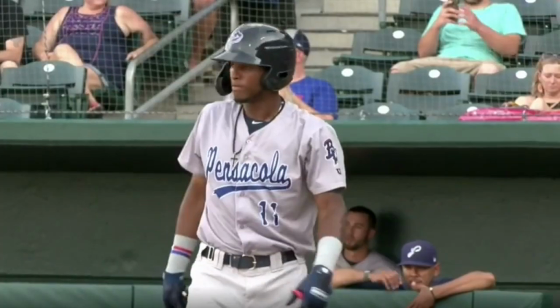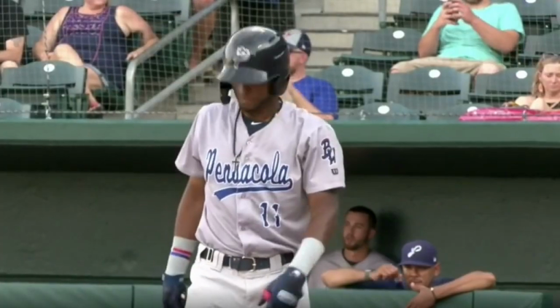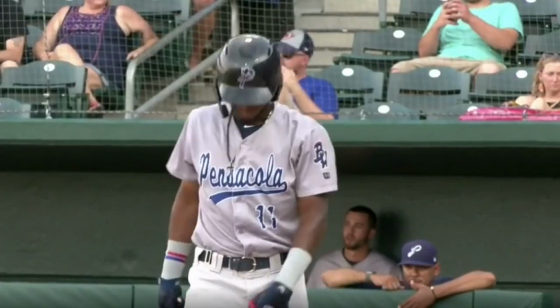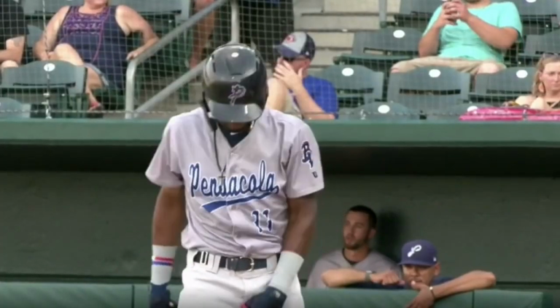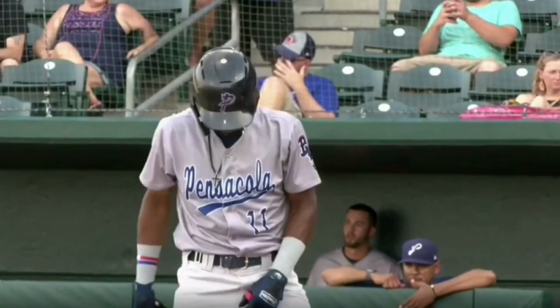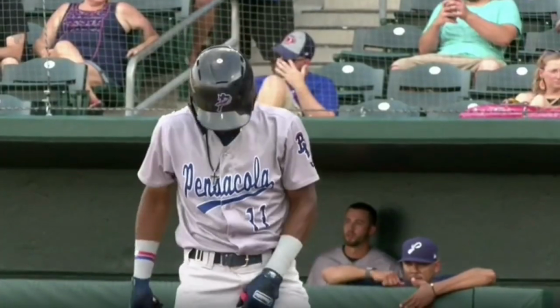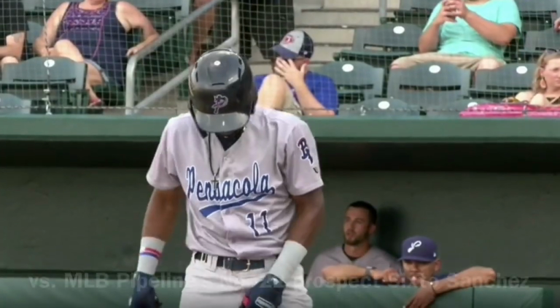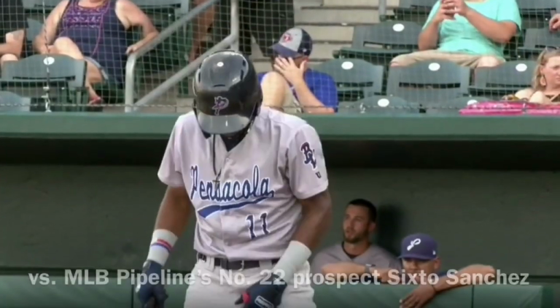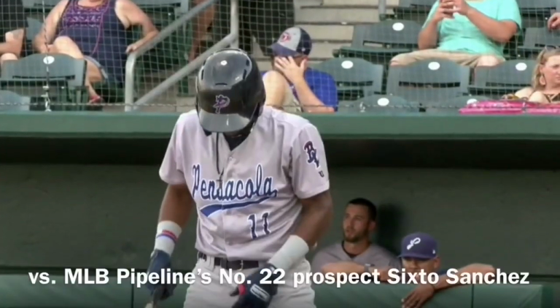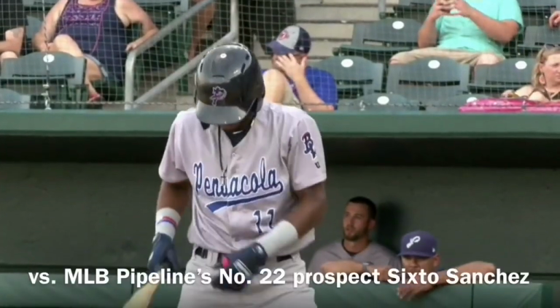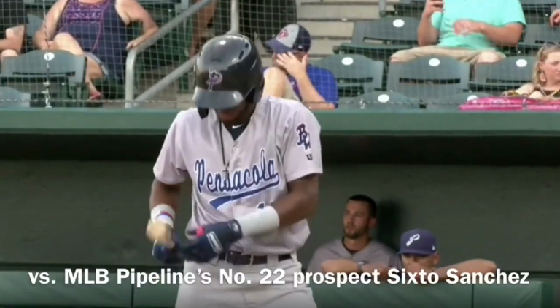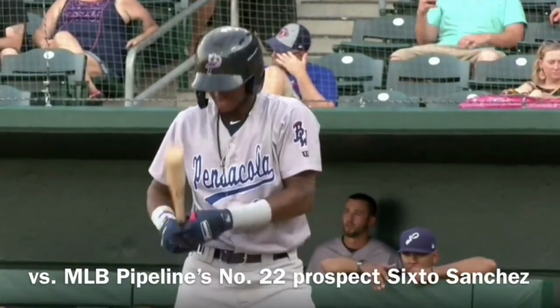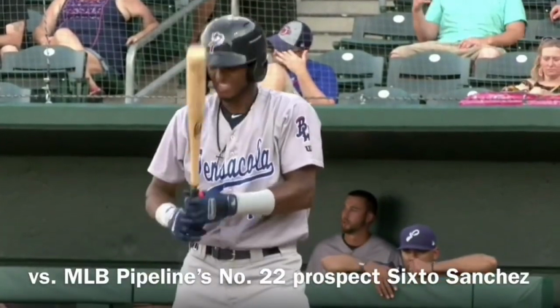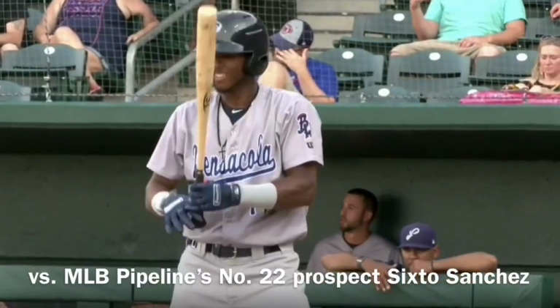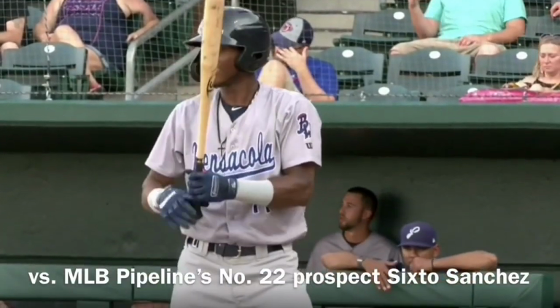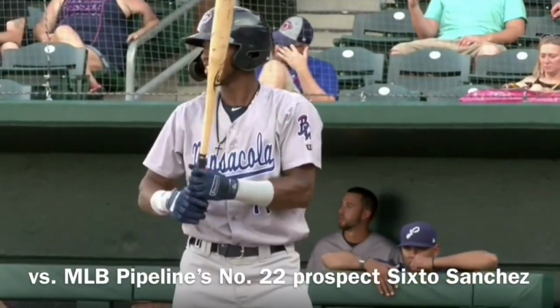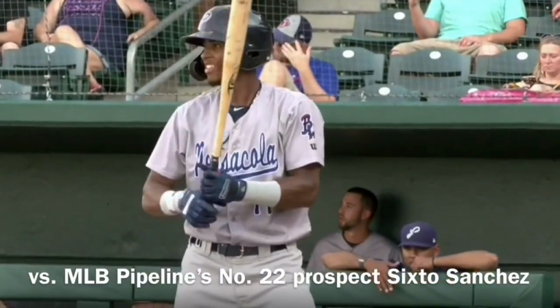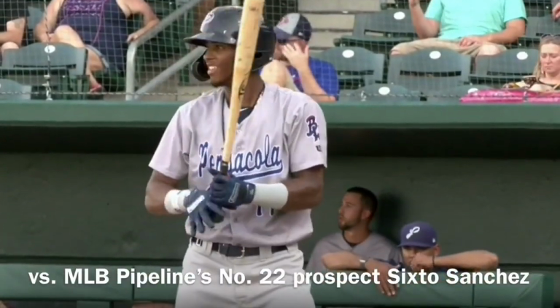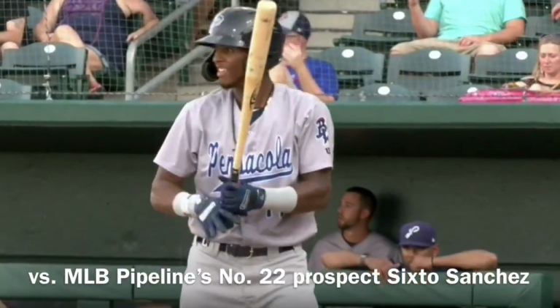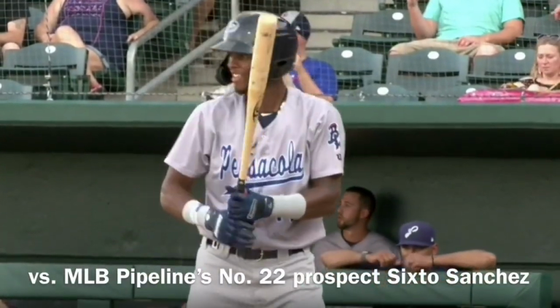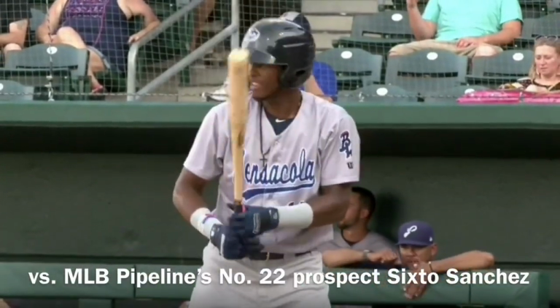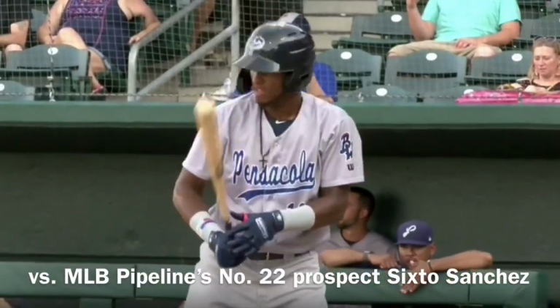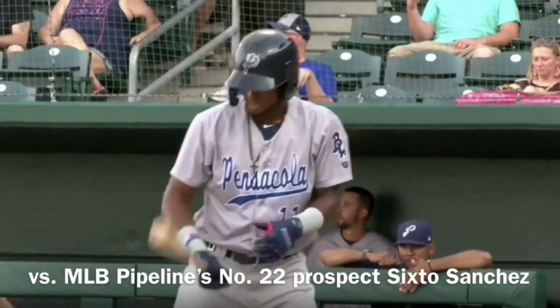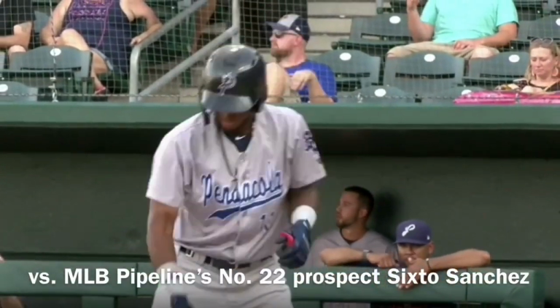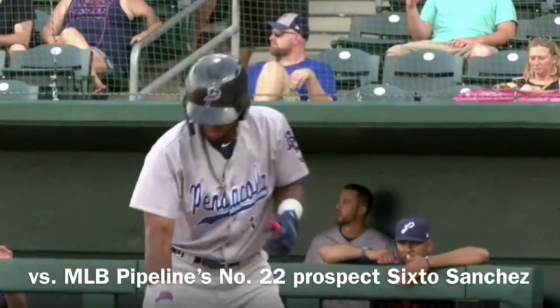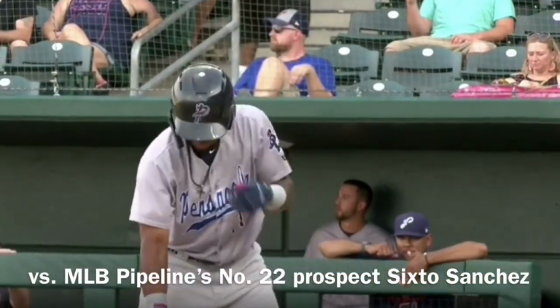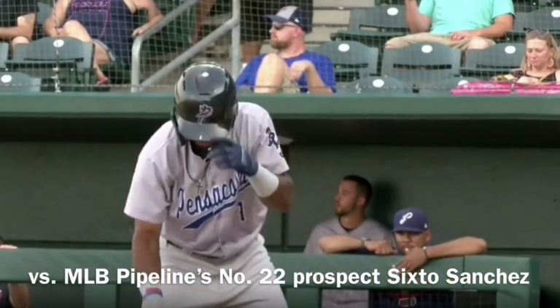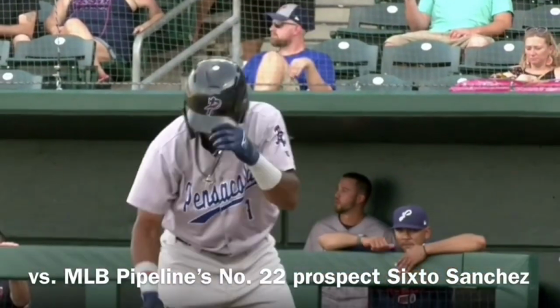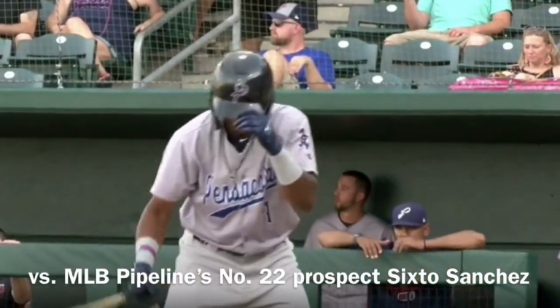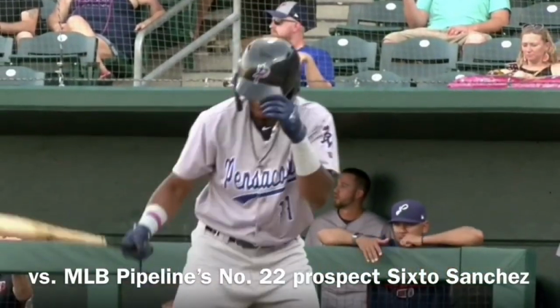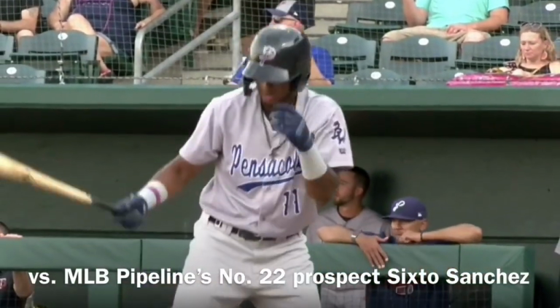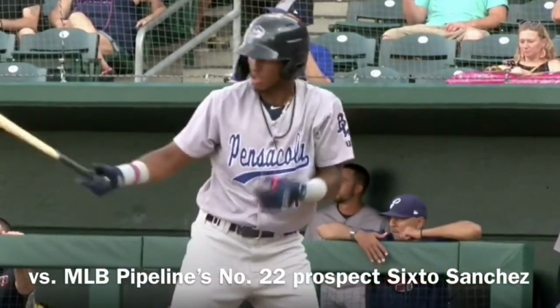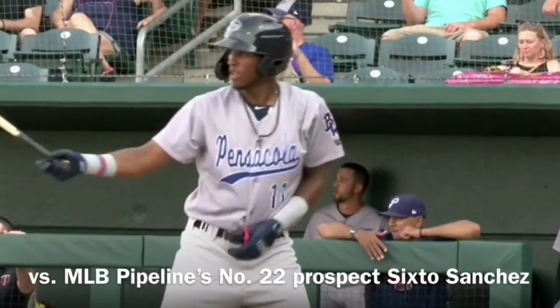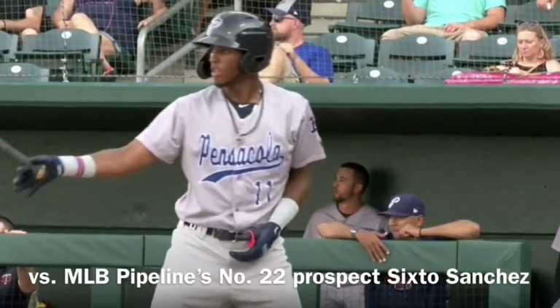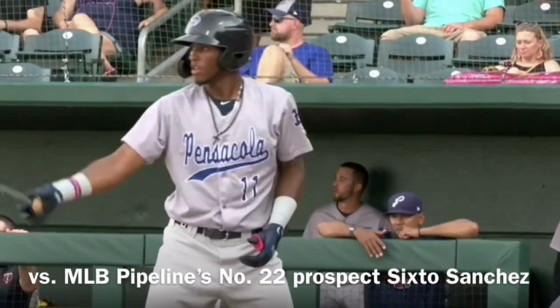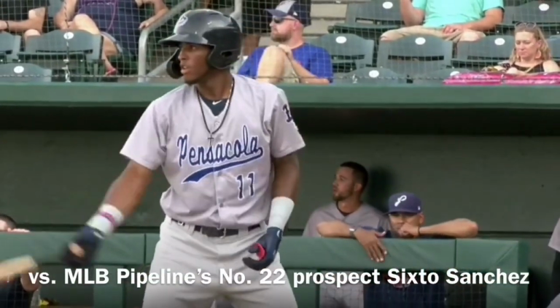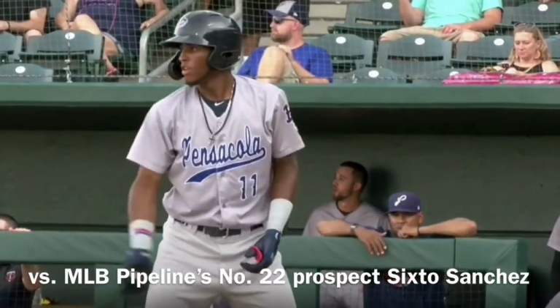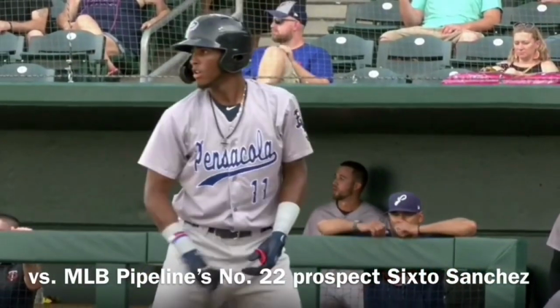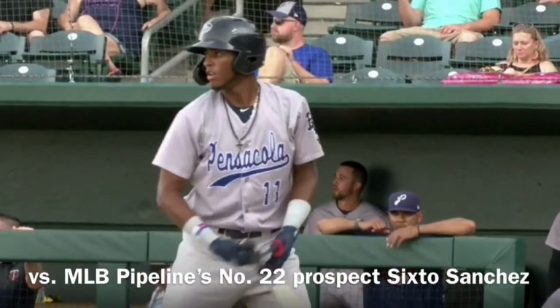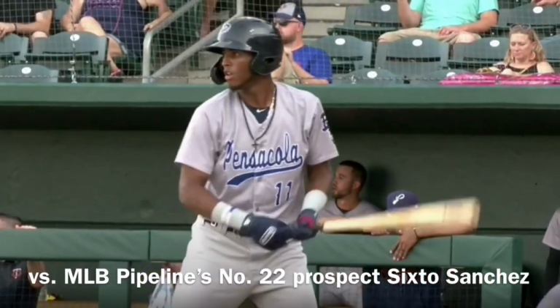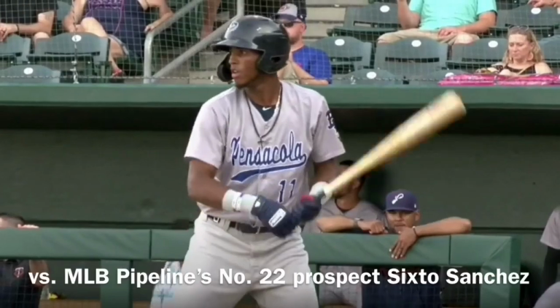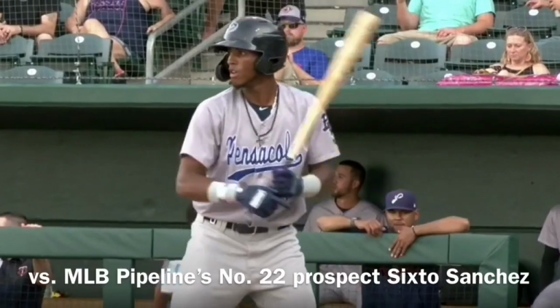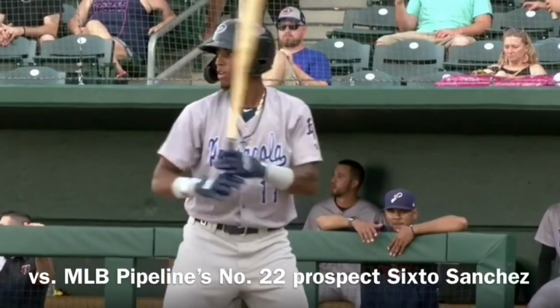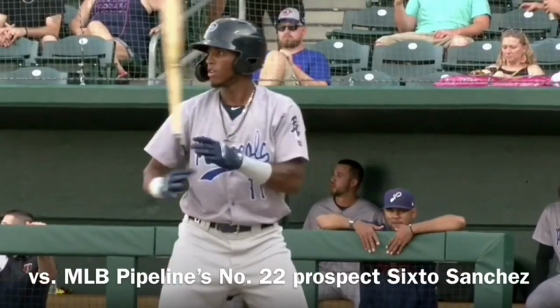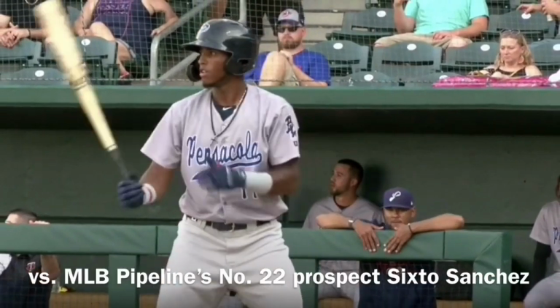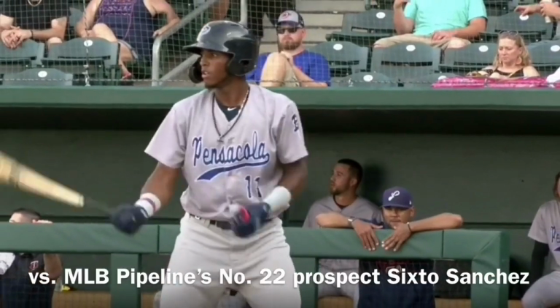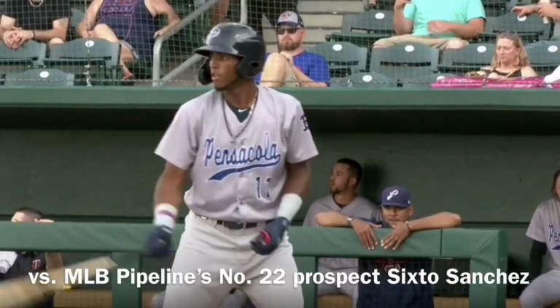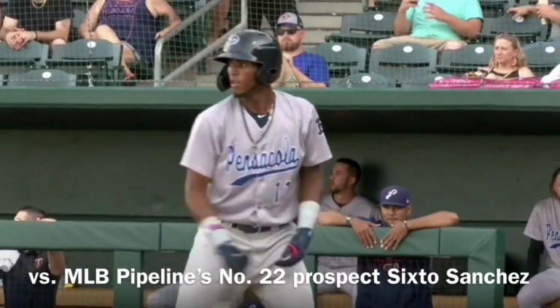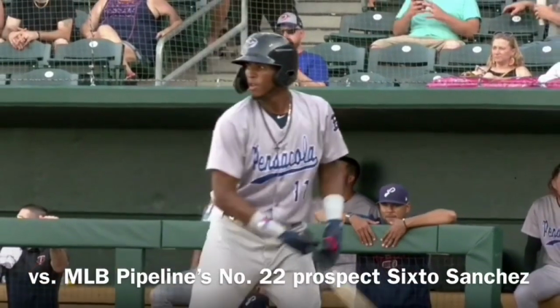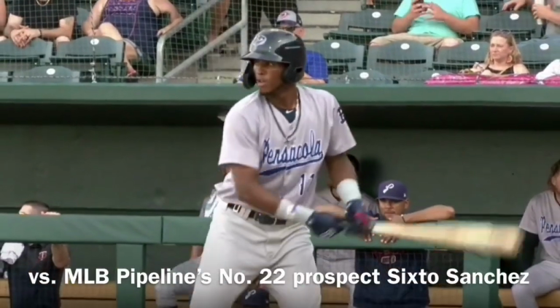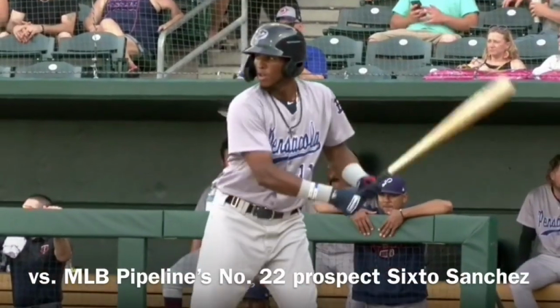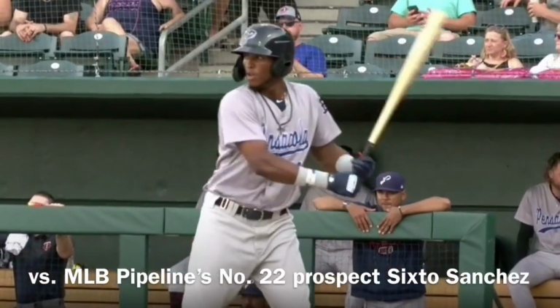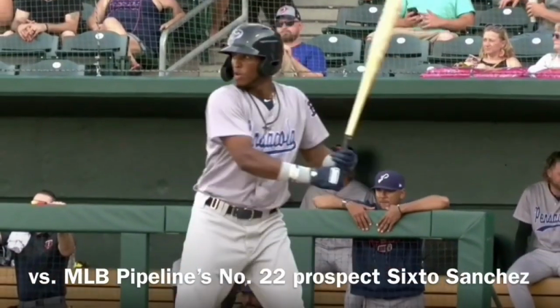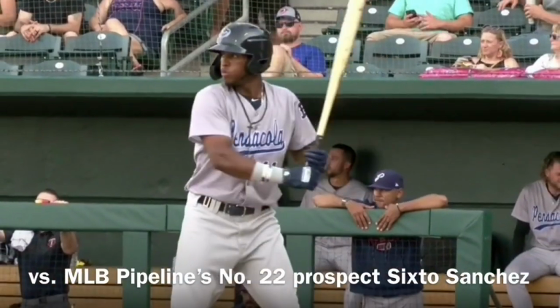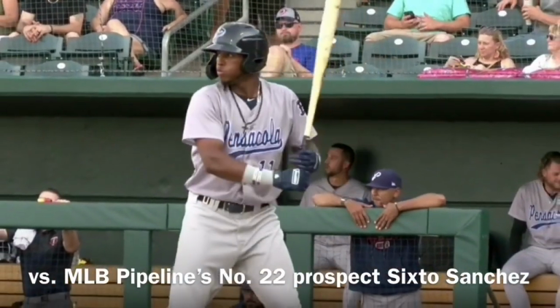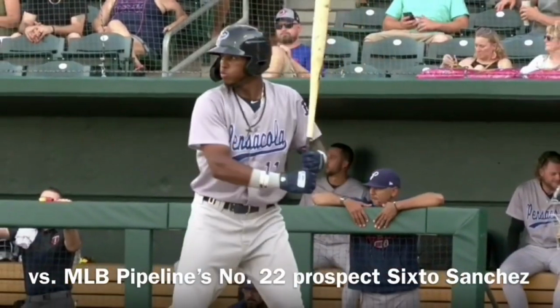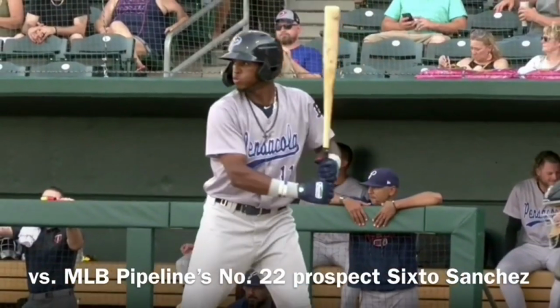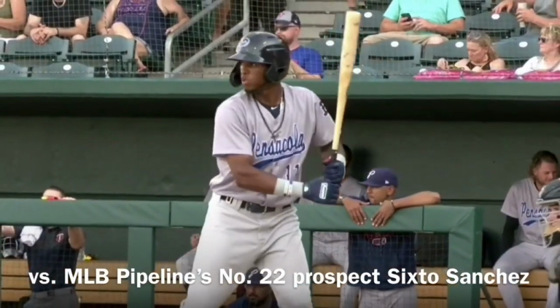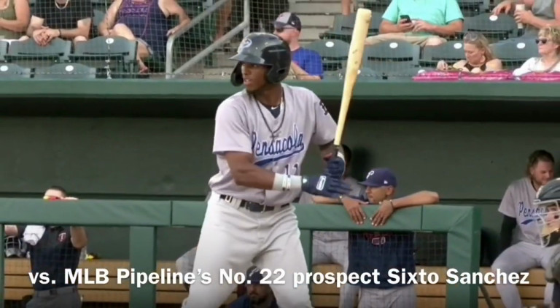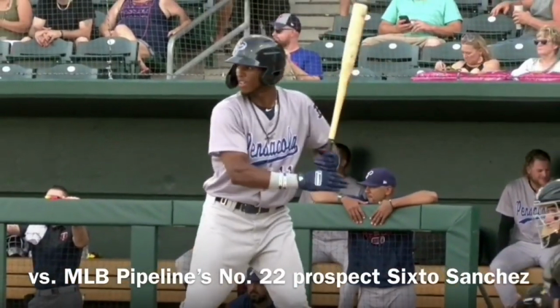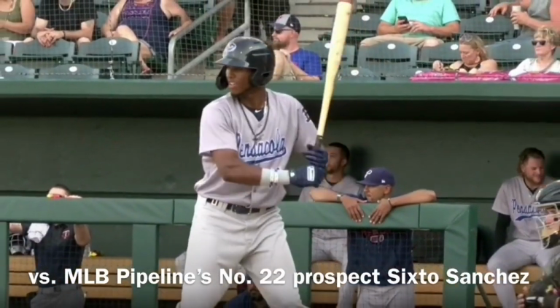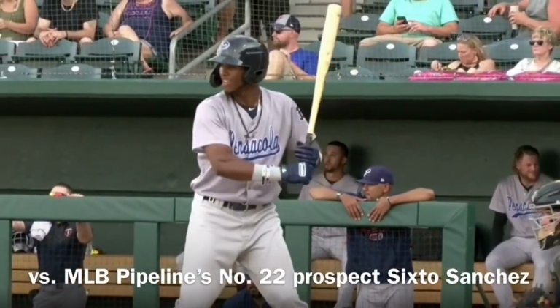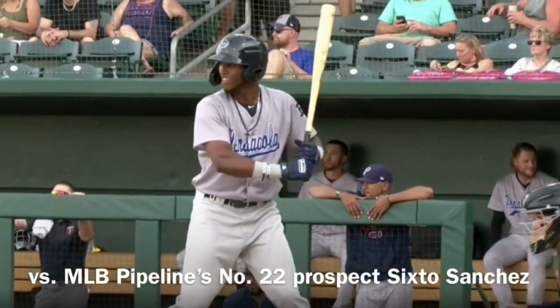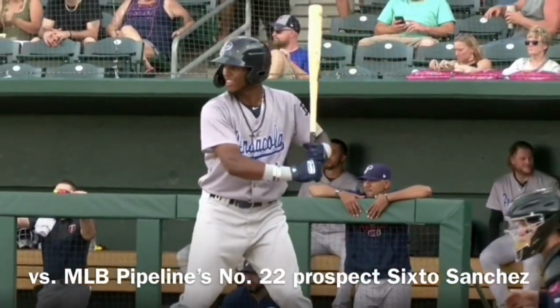Roger Waggoner is the branch manager for Union Home Mortgage. It's great to see you, Roger. Great to see you too — good name.